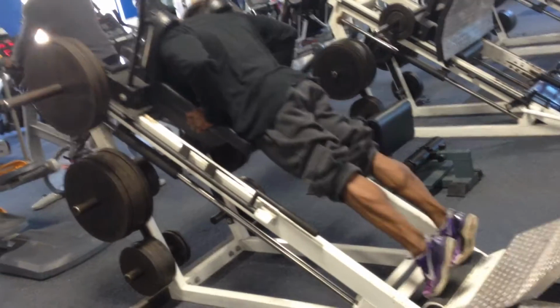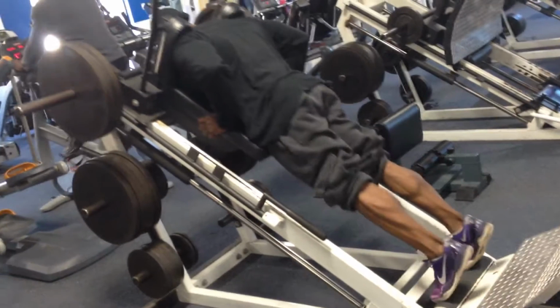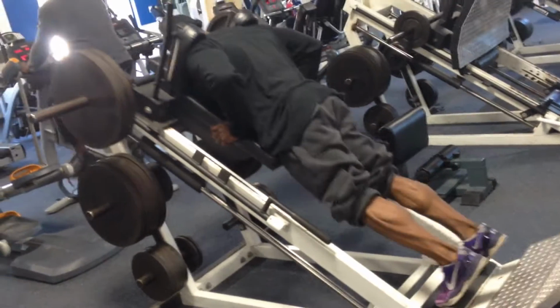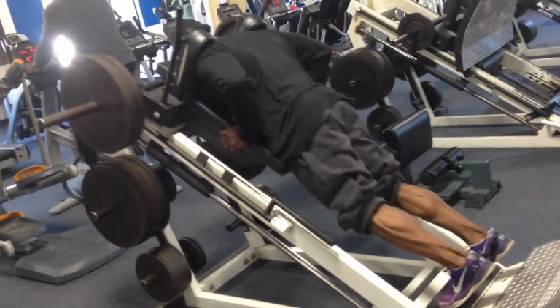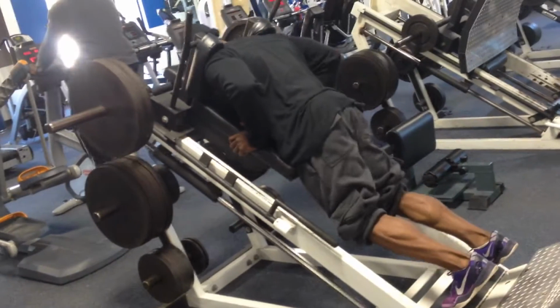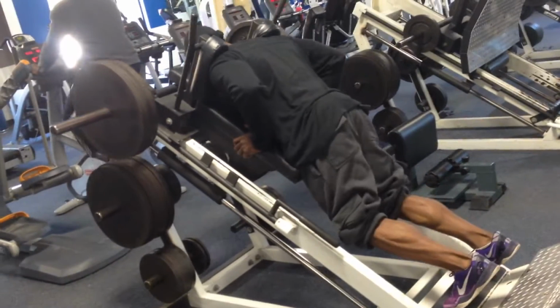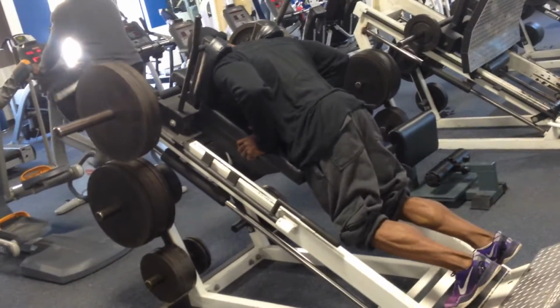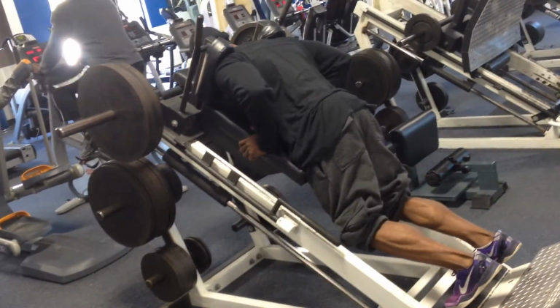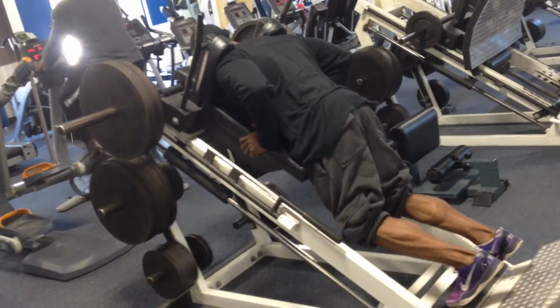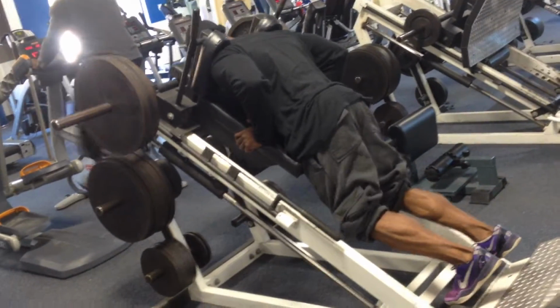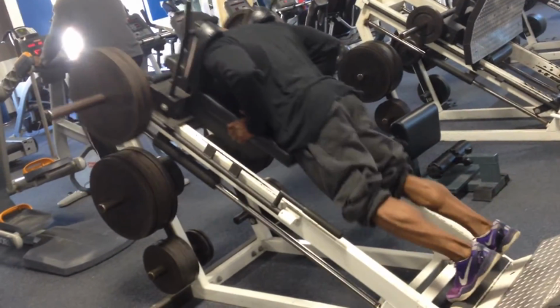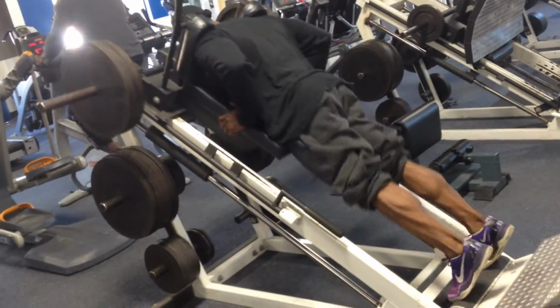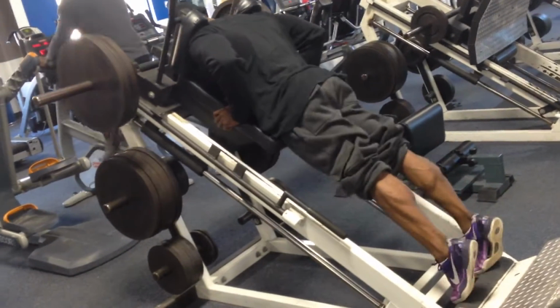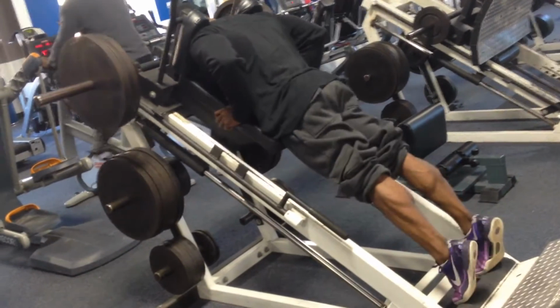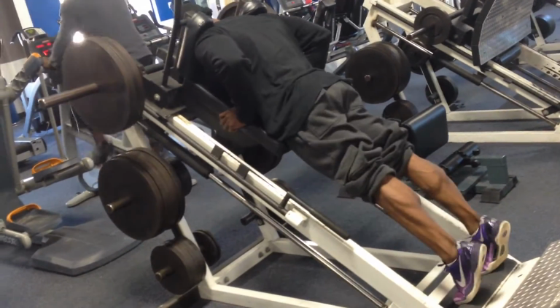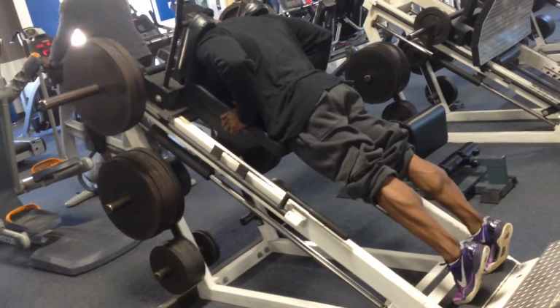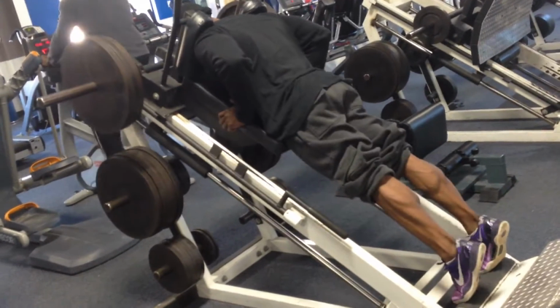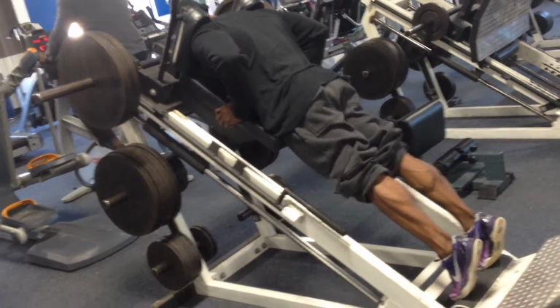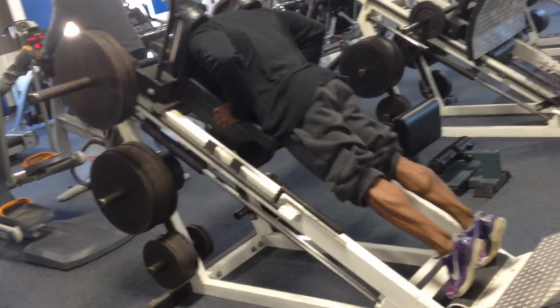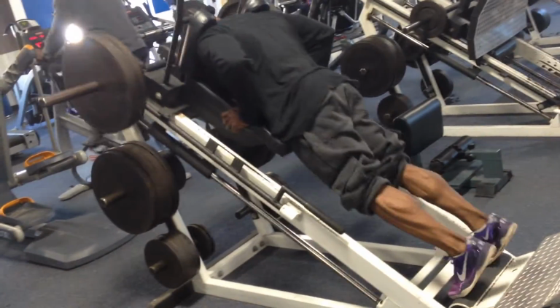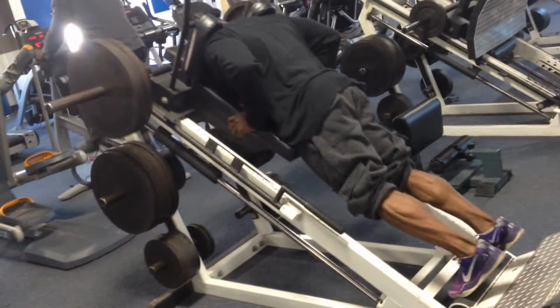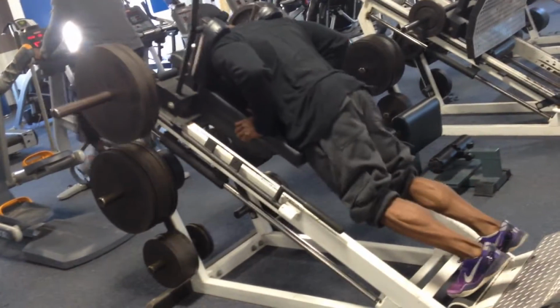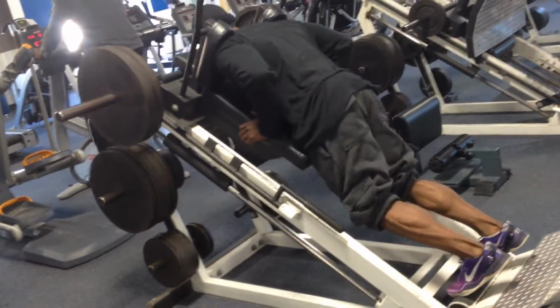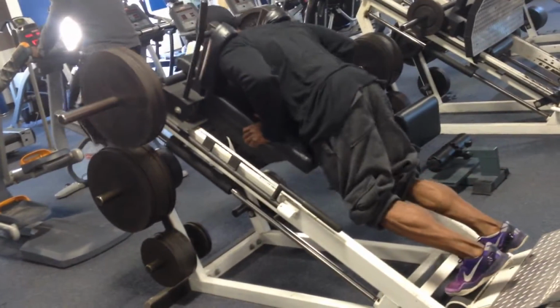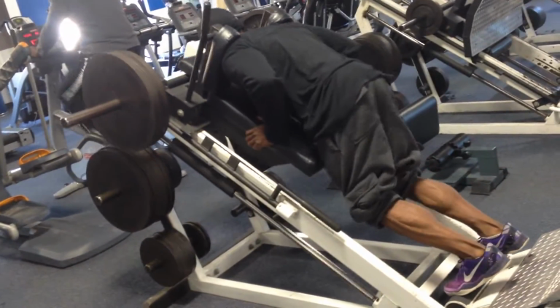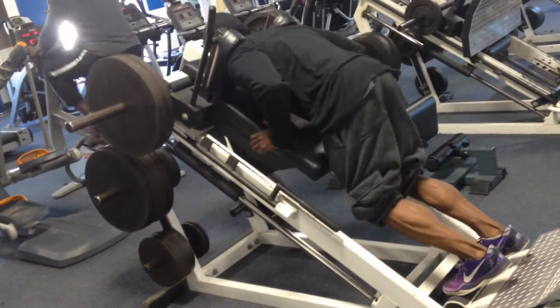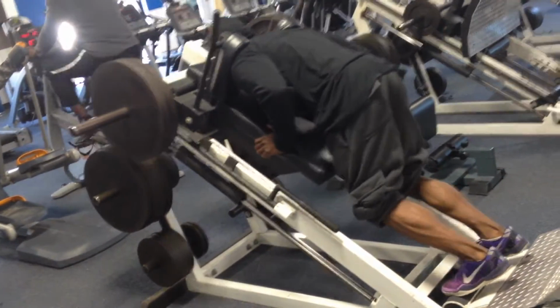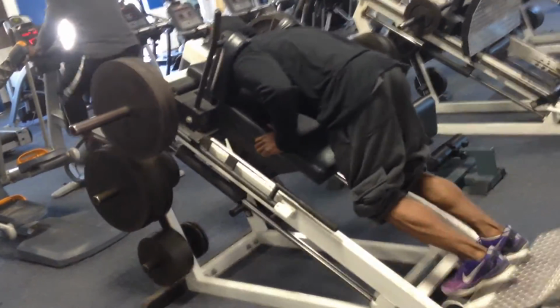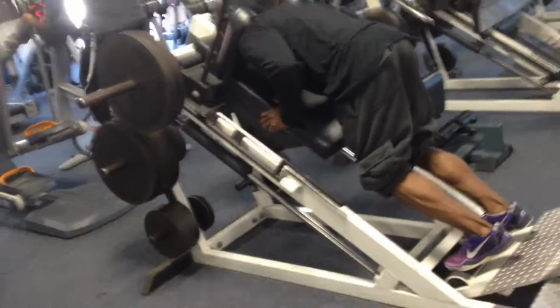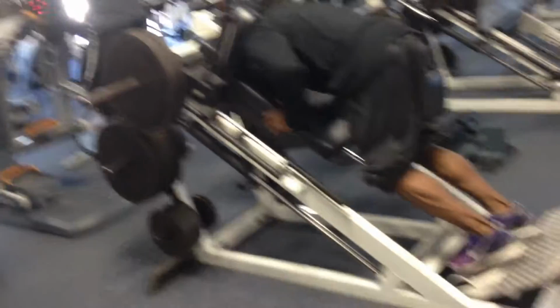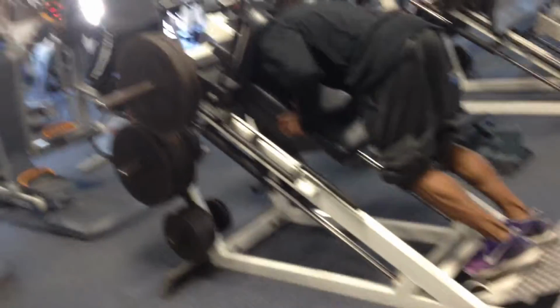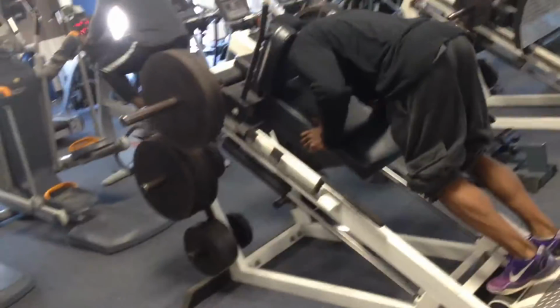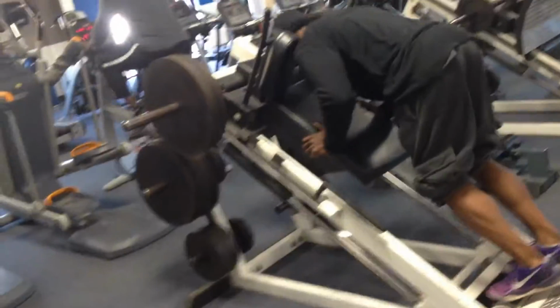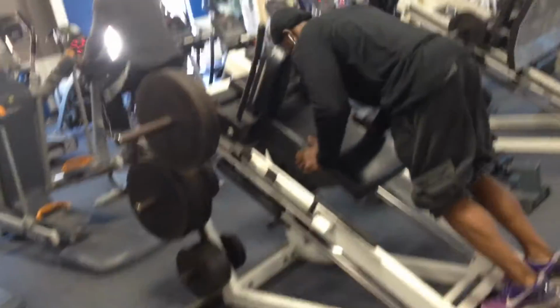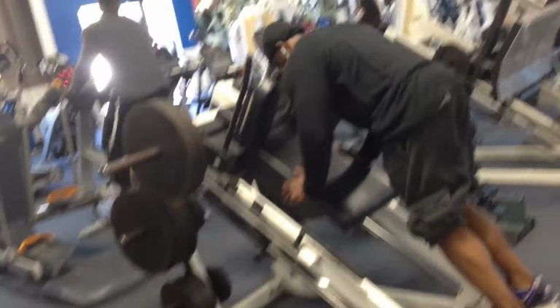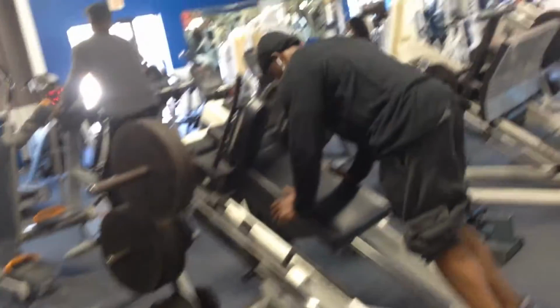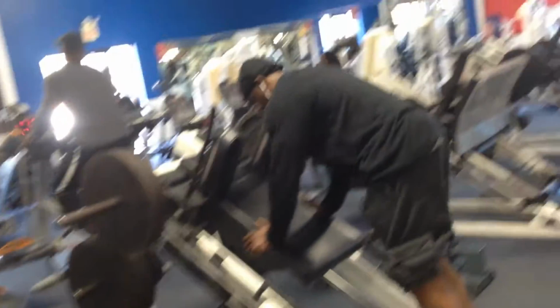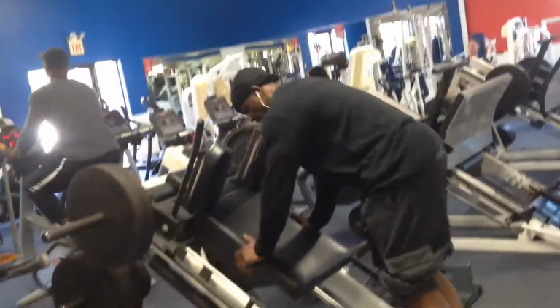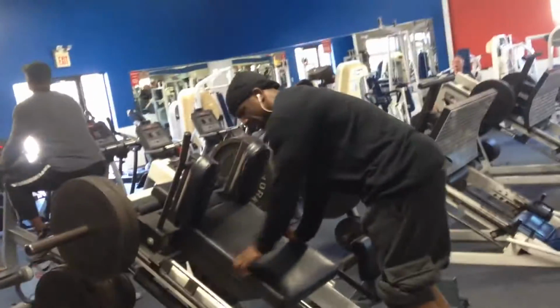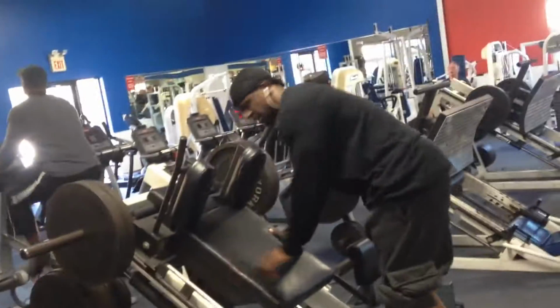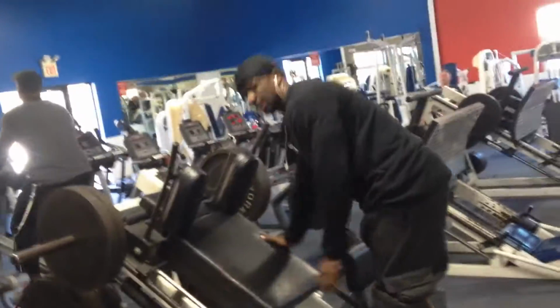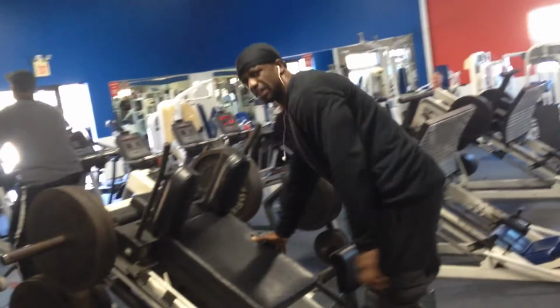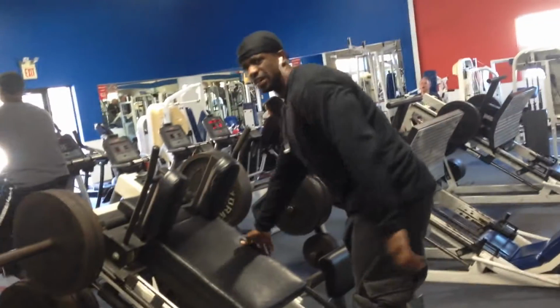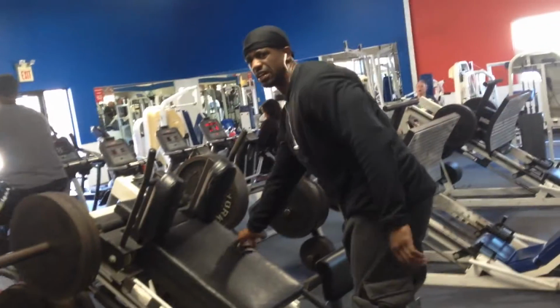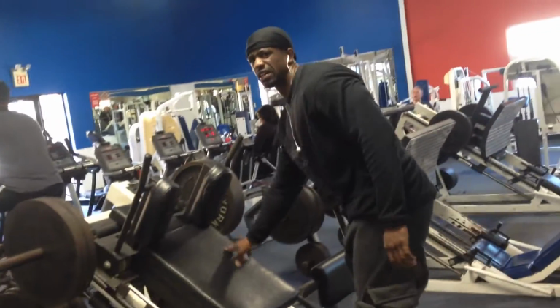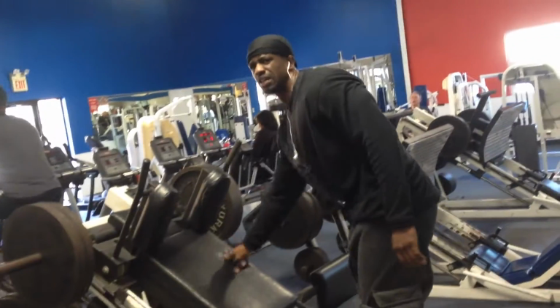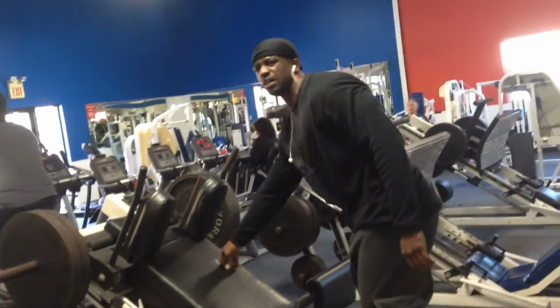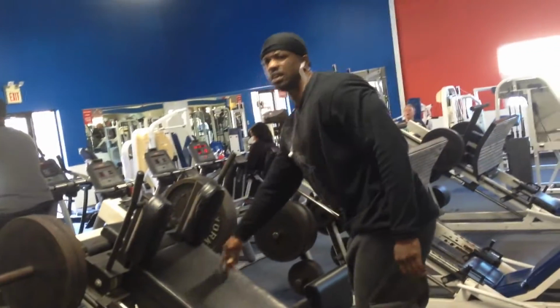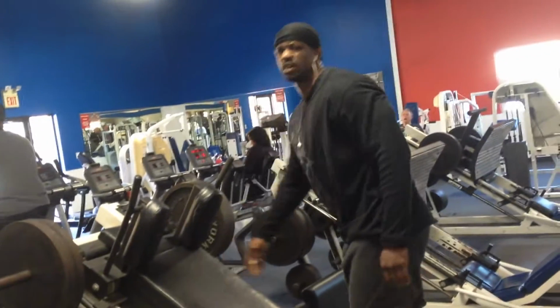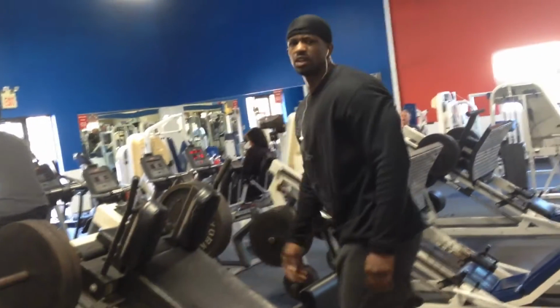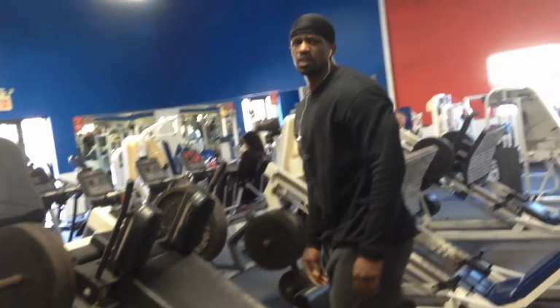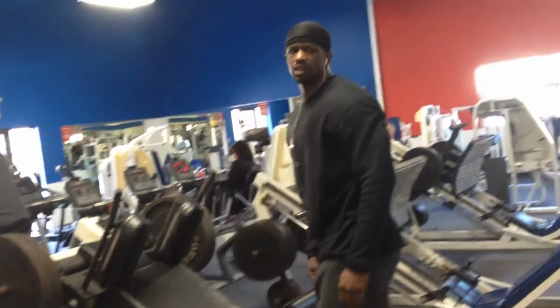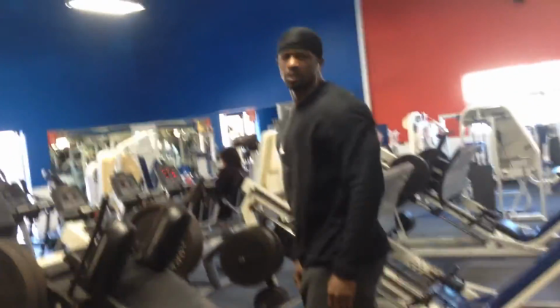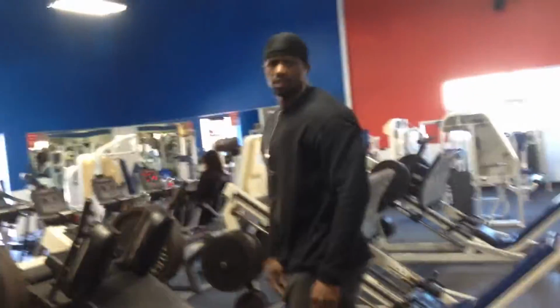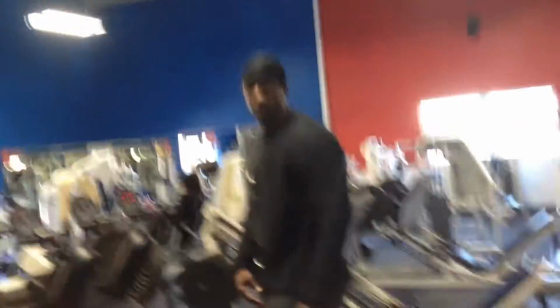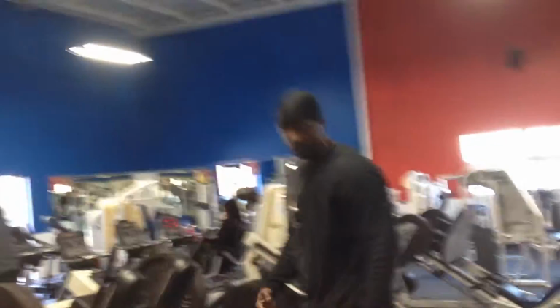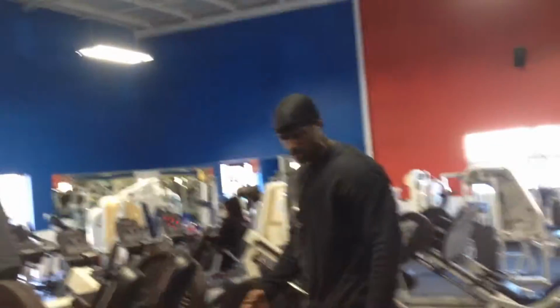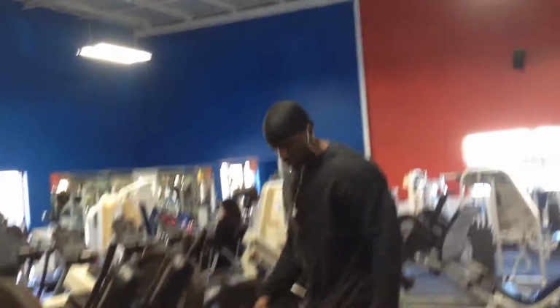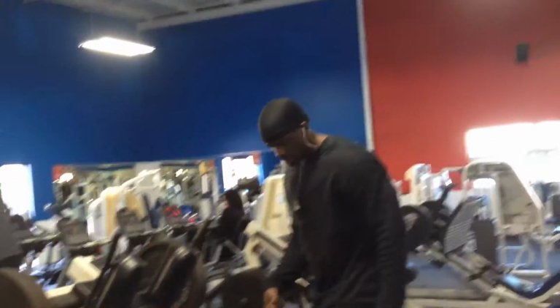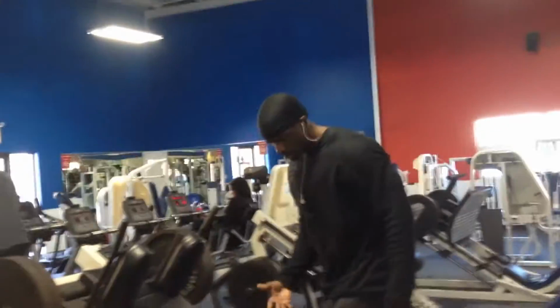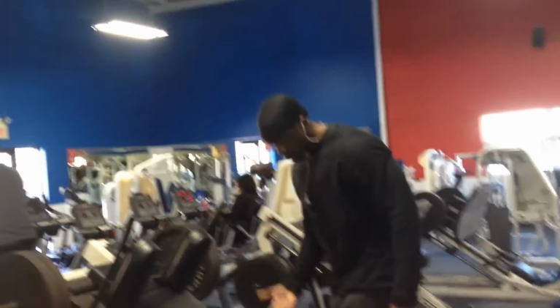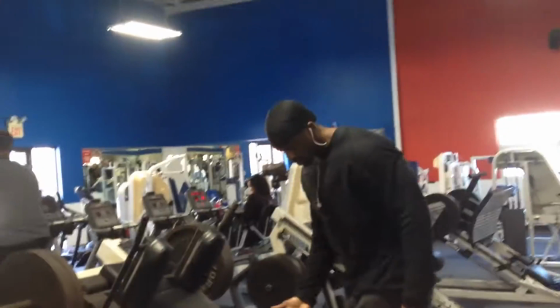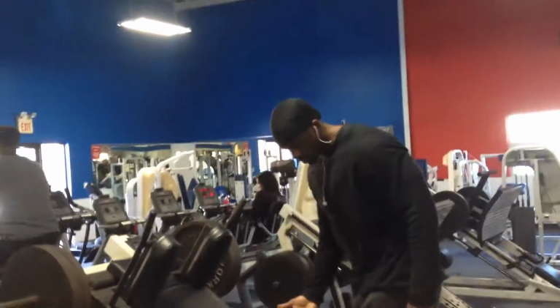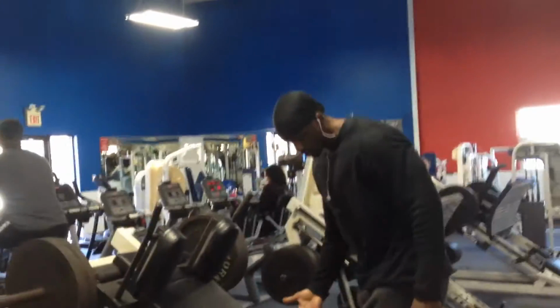Feeling the burn. Subscribe to this channel.